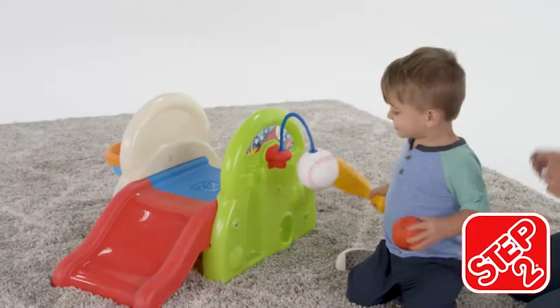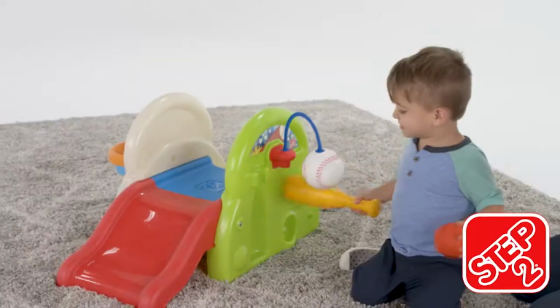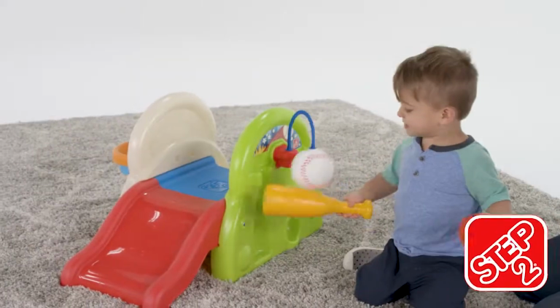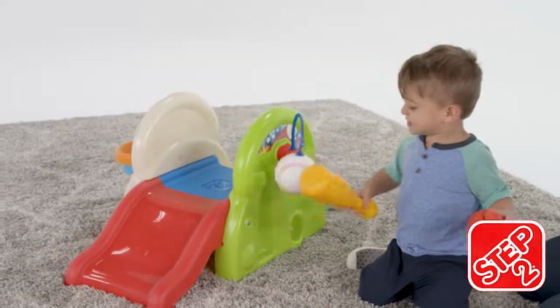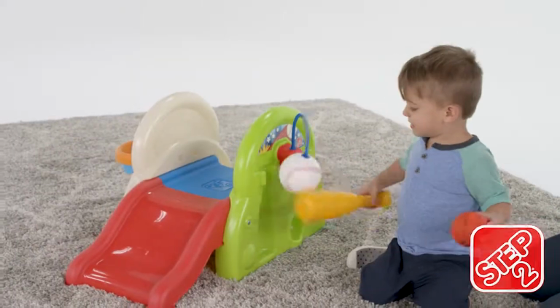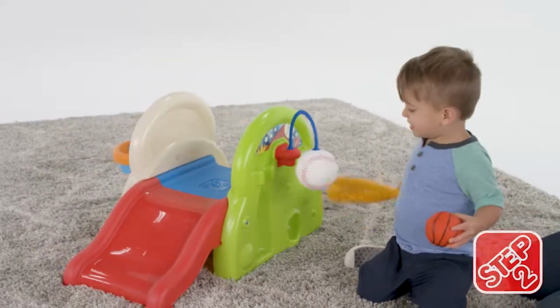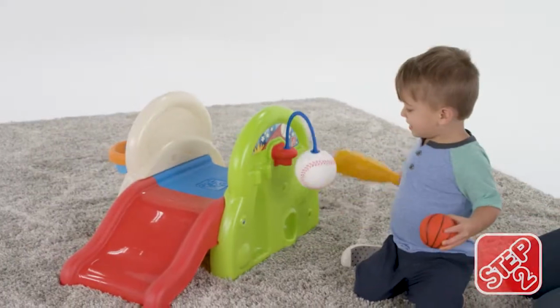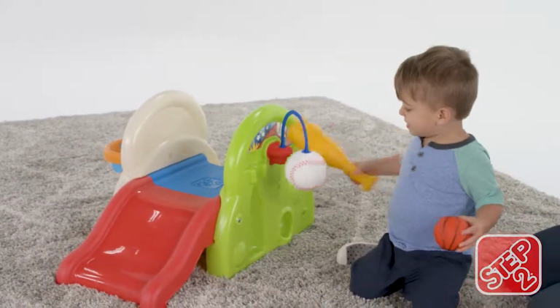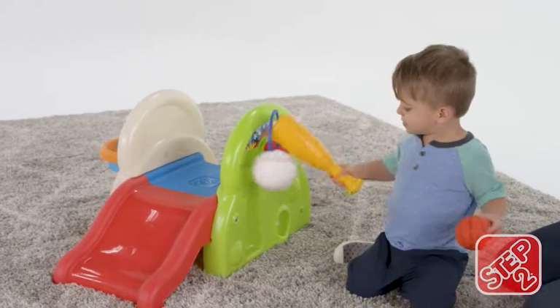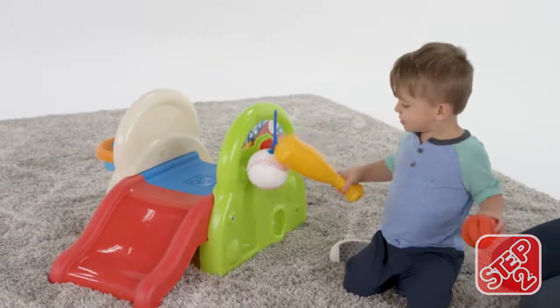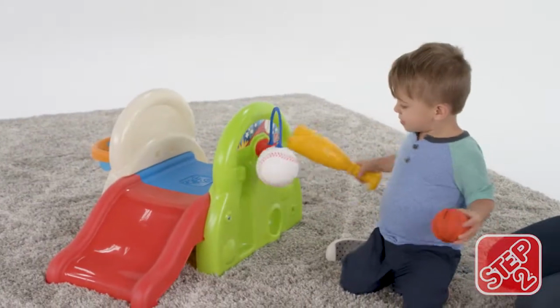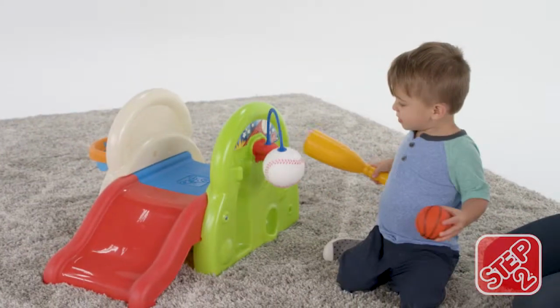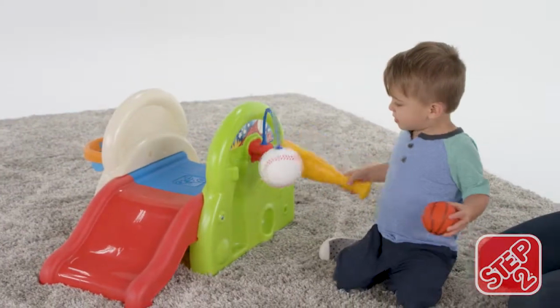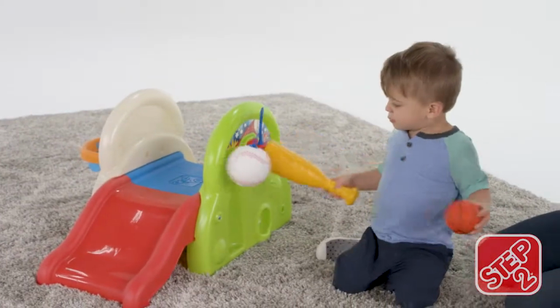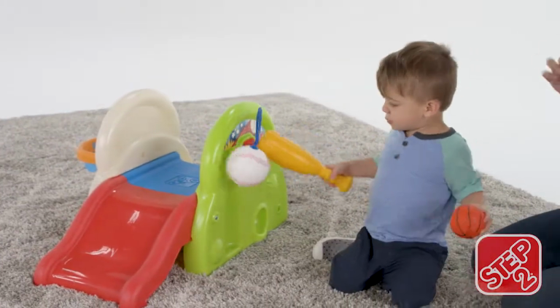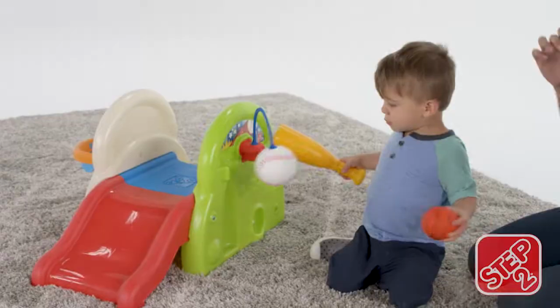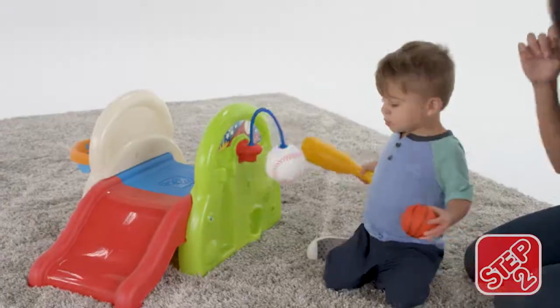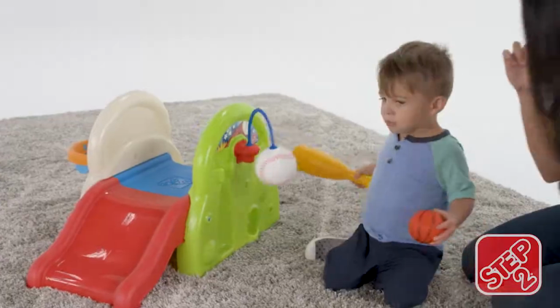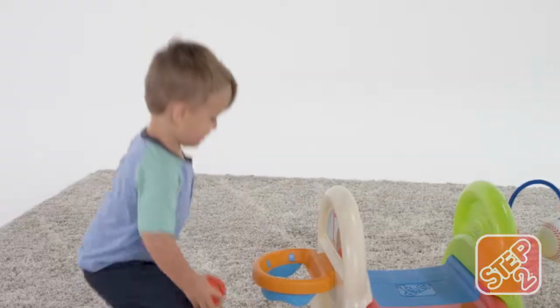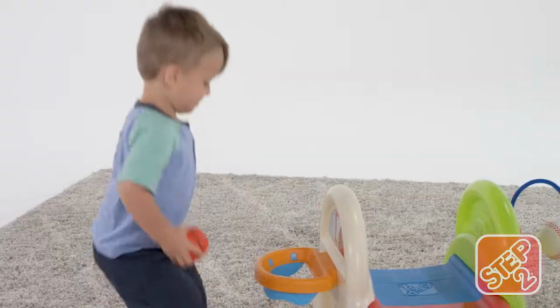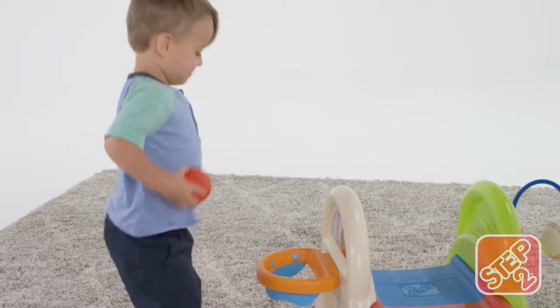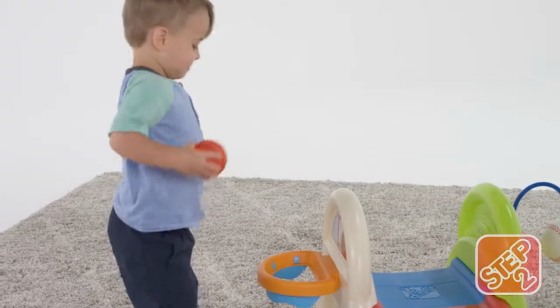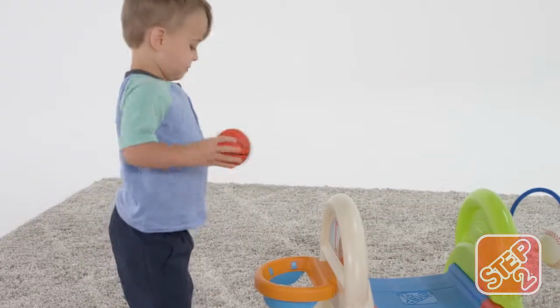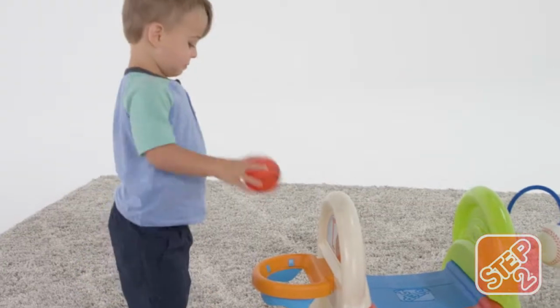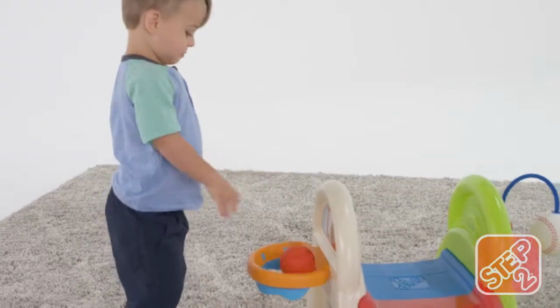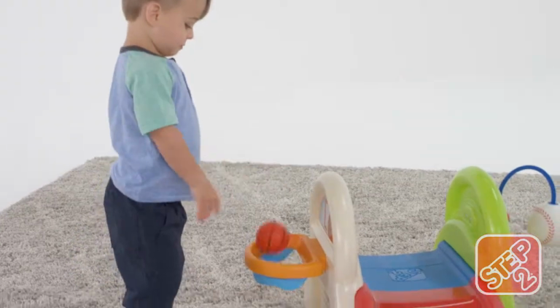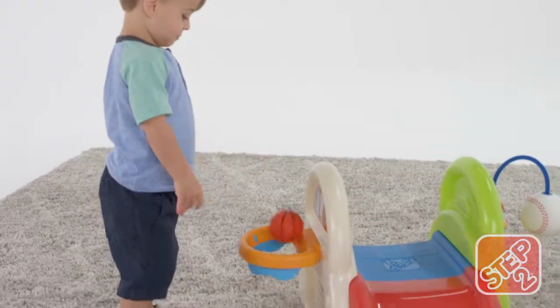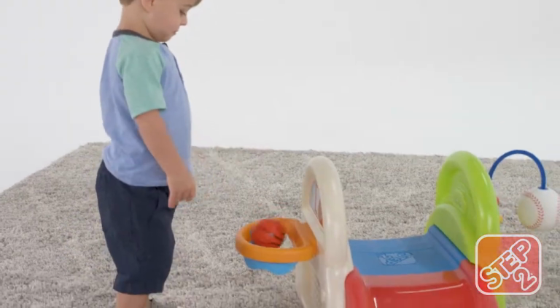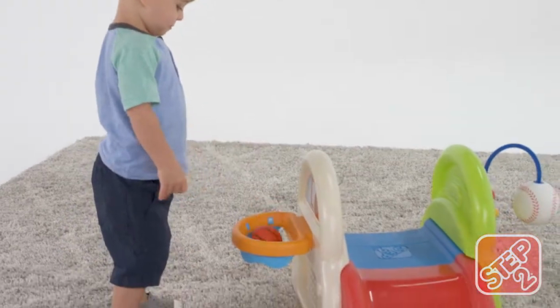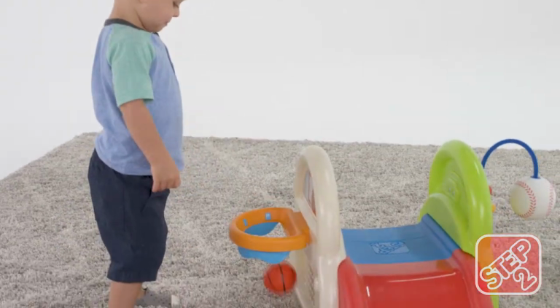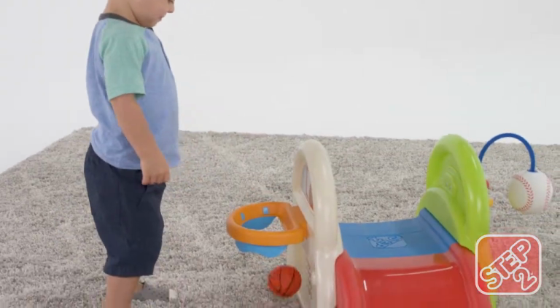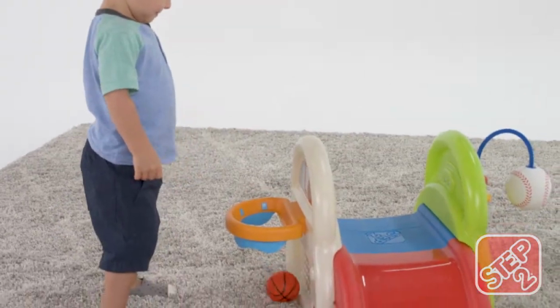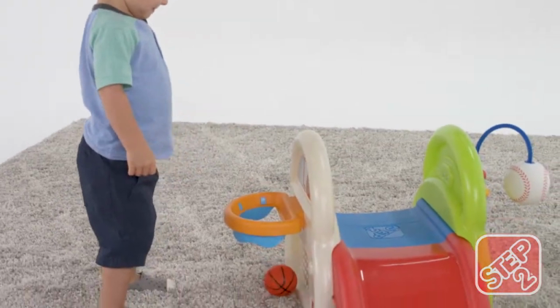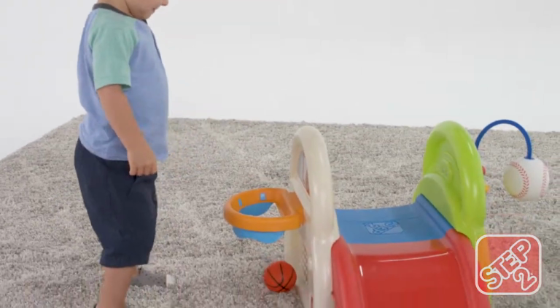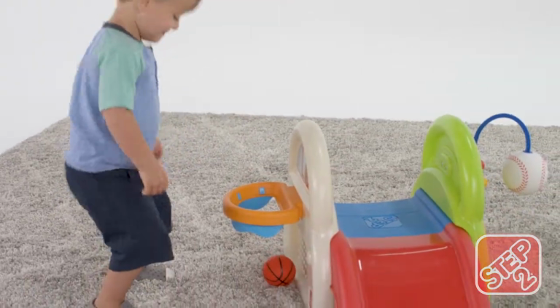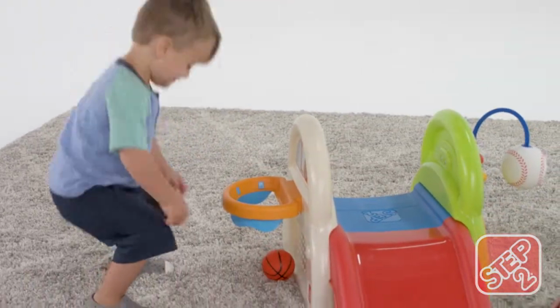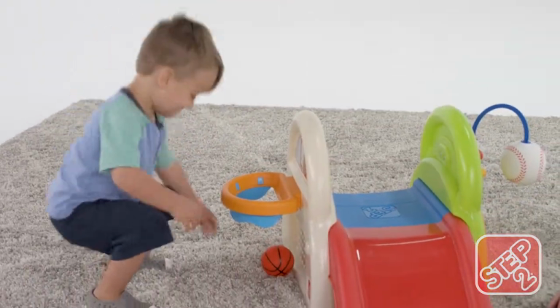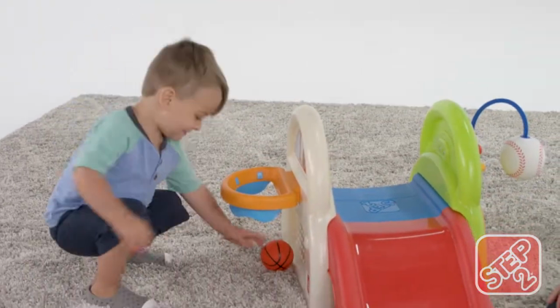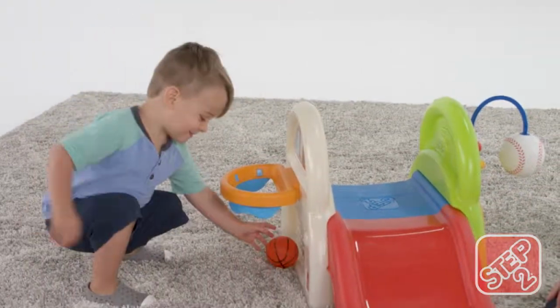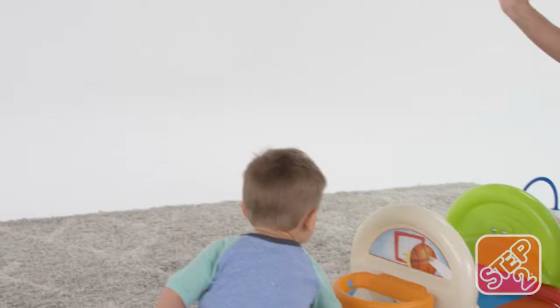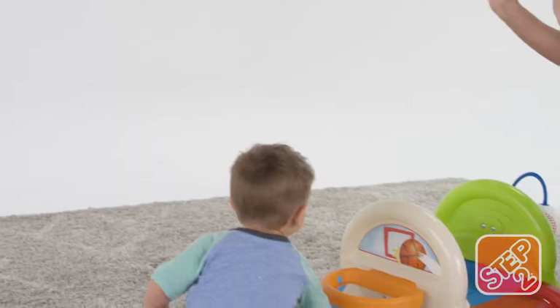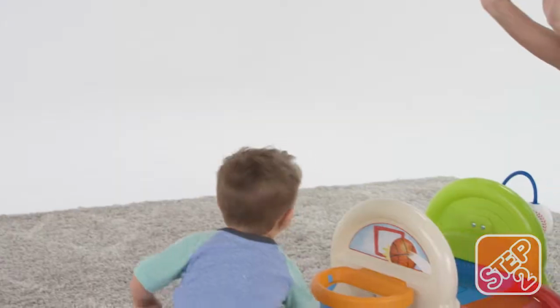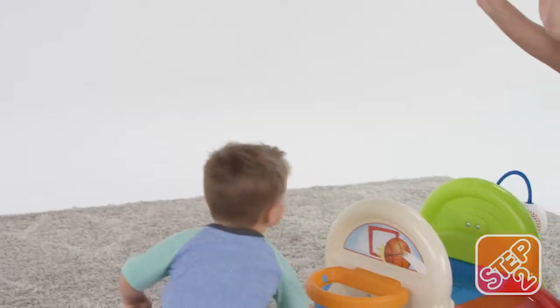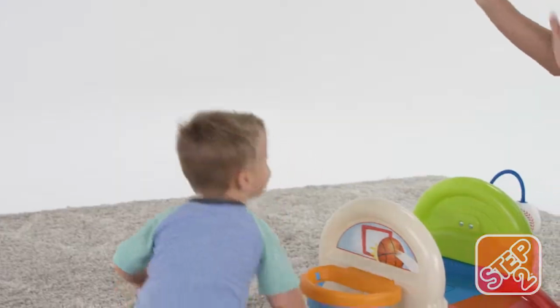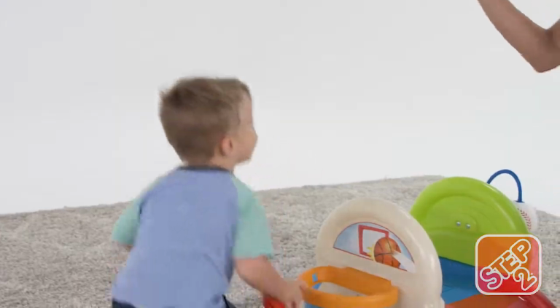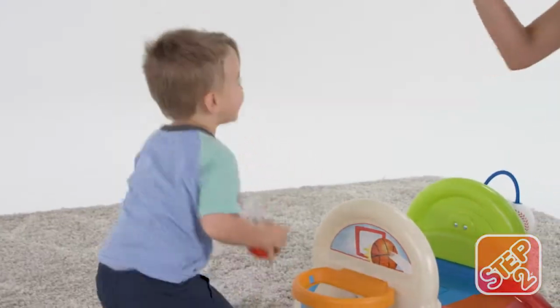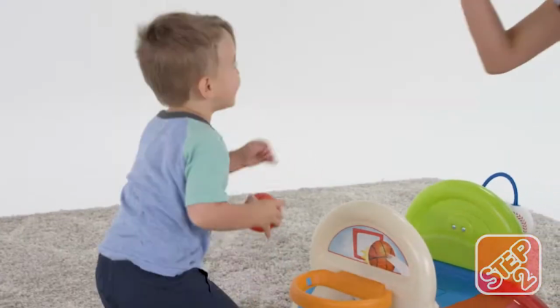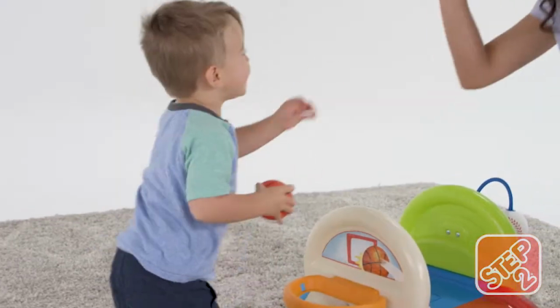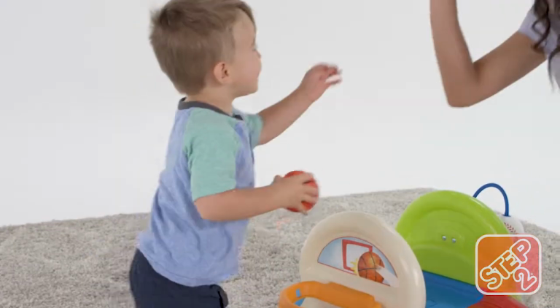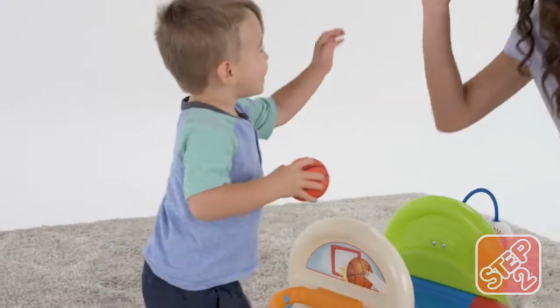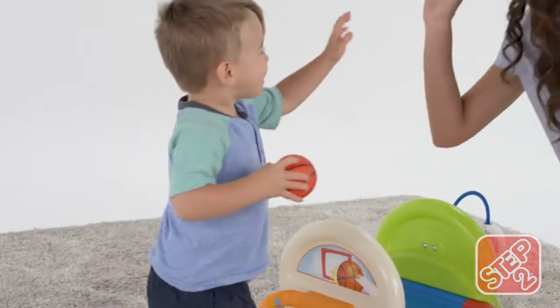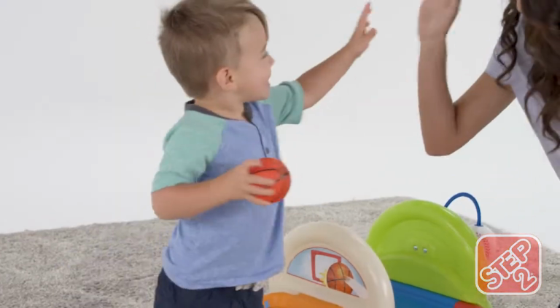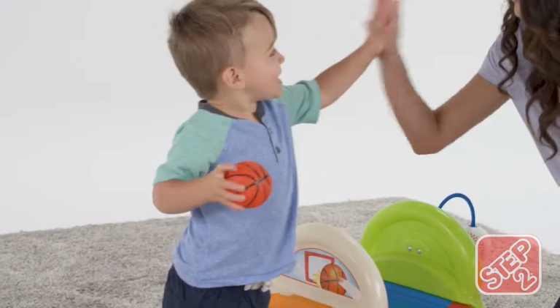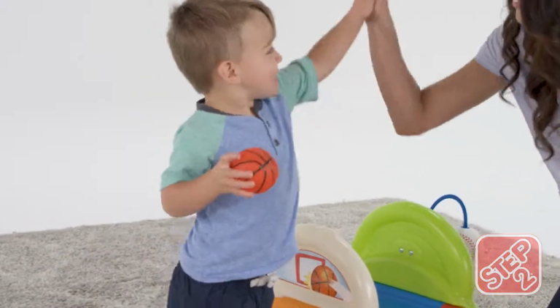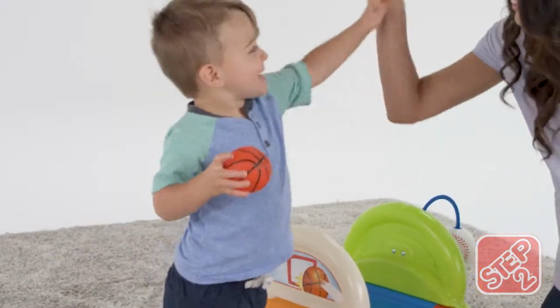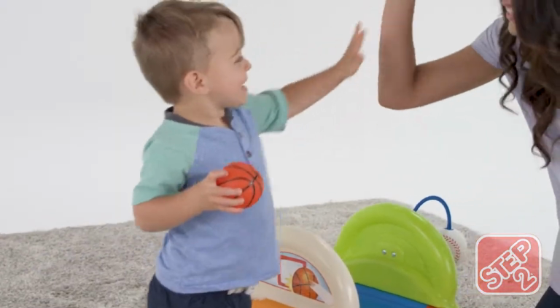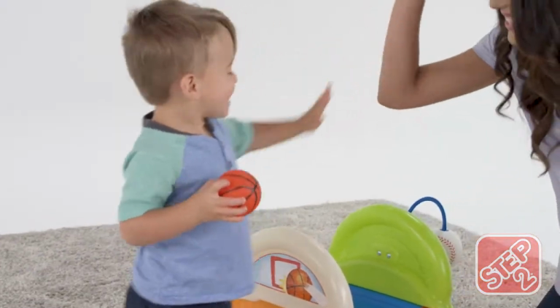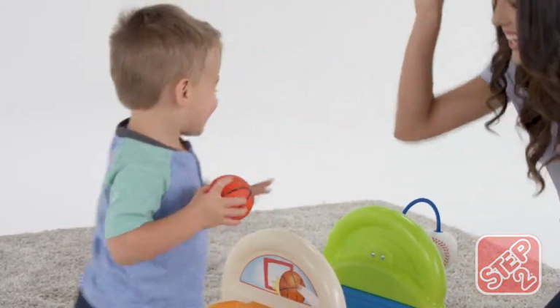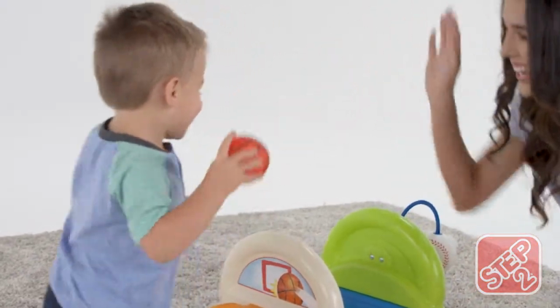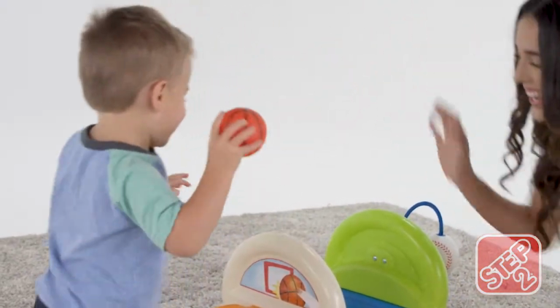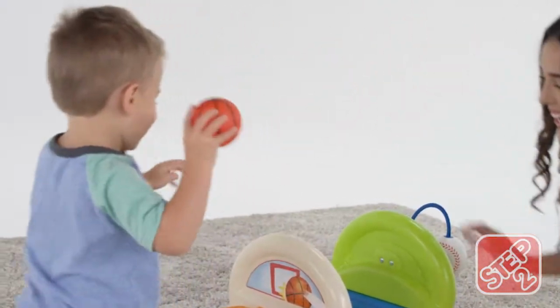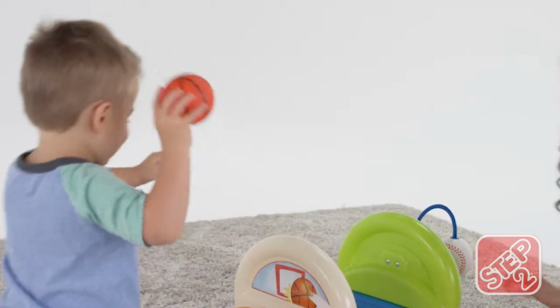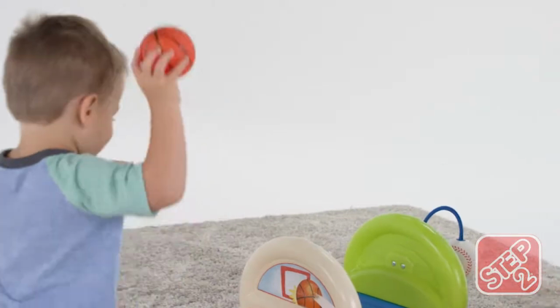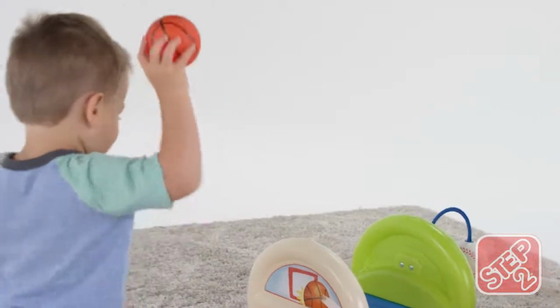This playset includes three sports activity zones for multiple ways to play, helping your tiny tot build gross motor skills.